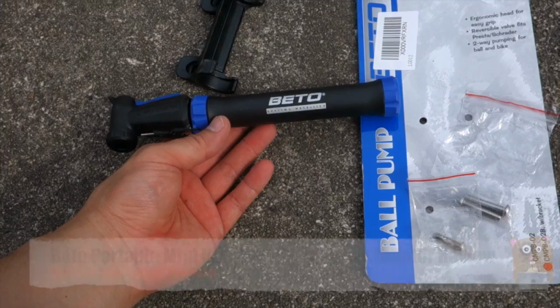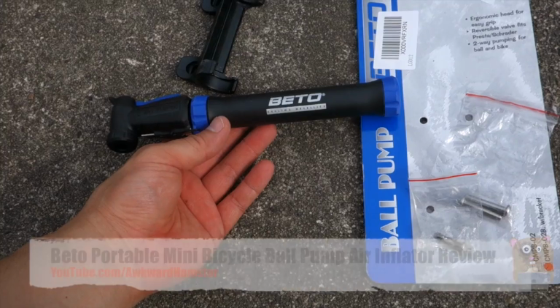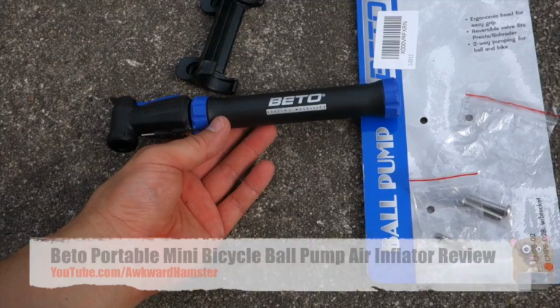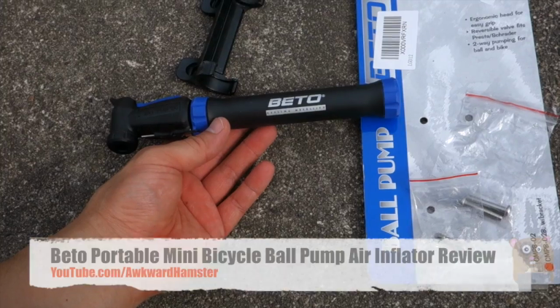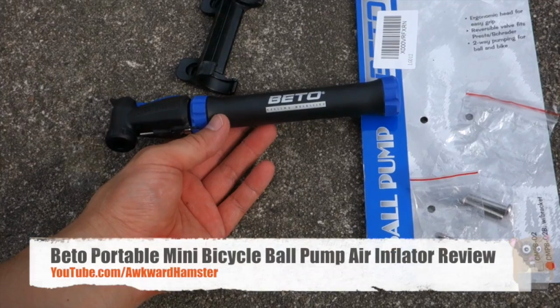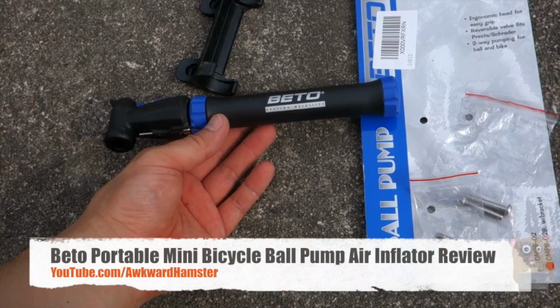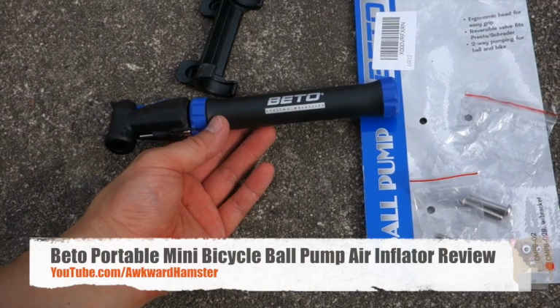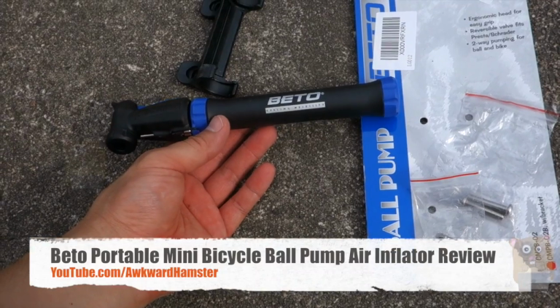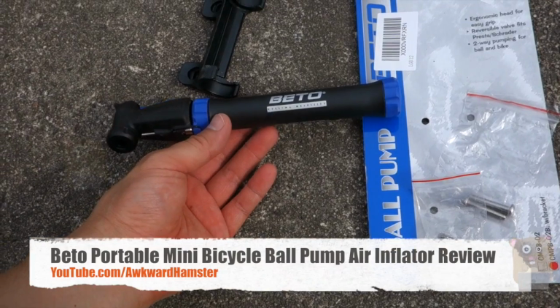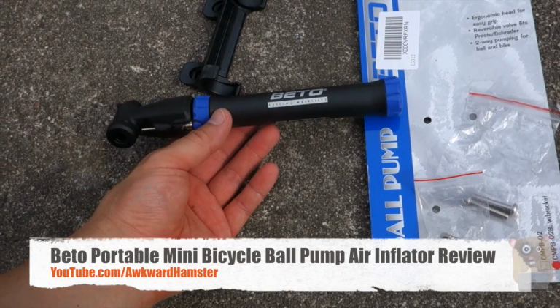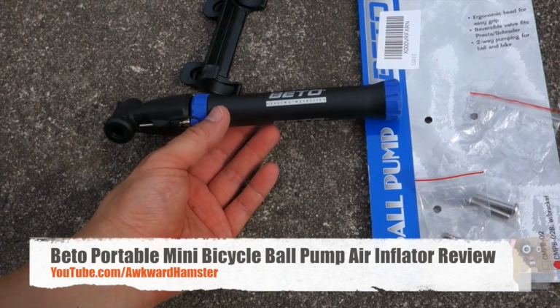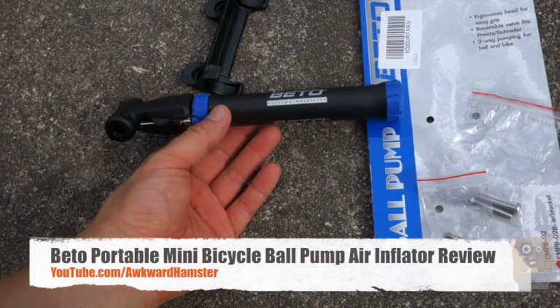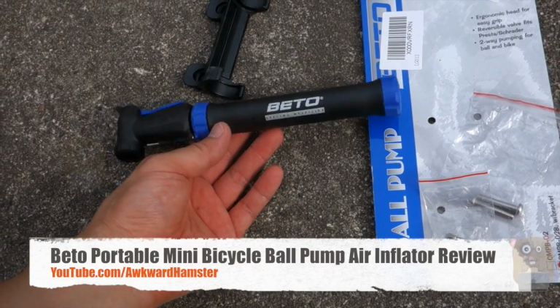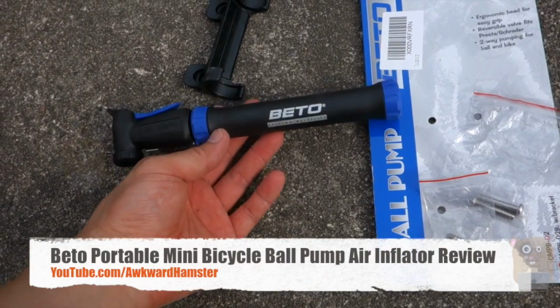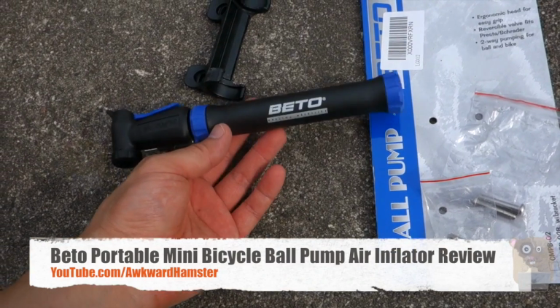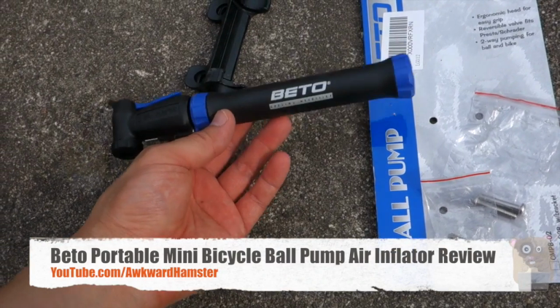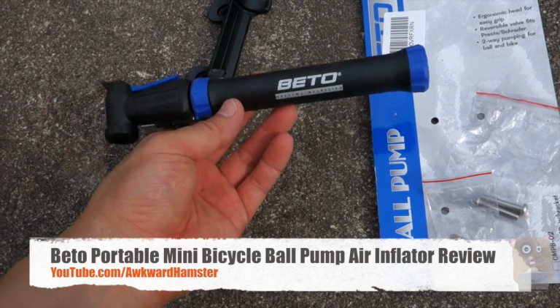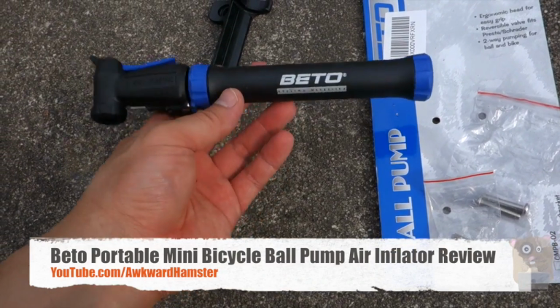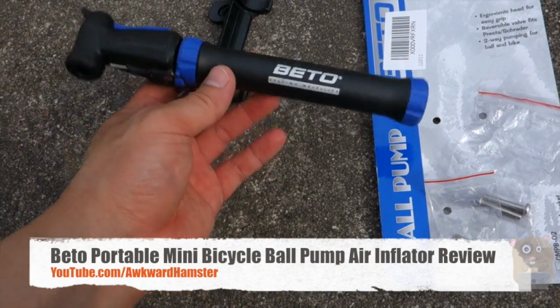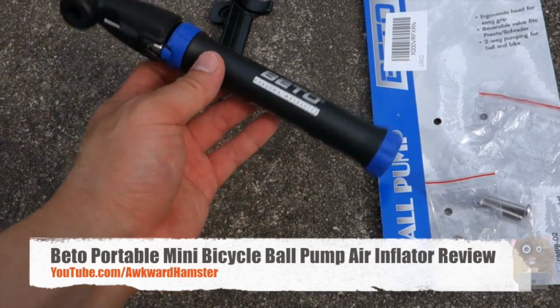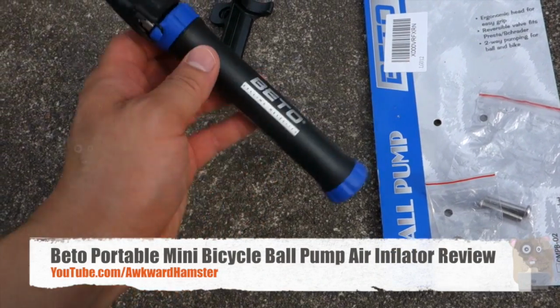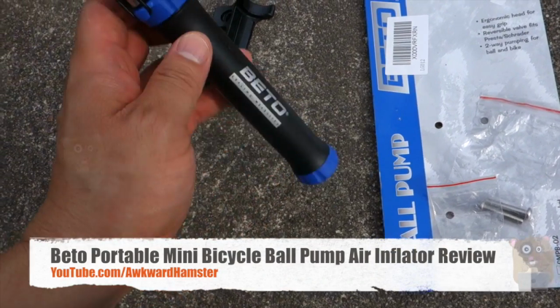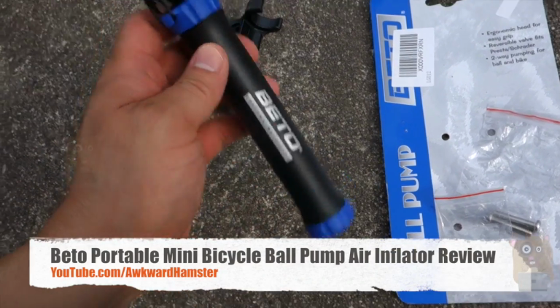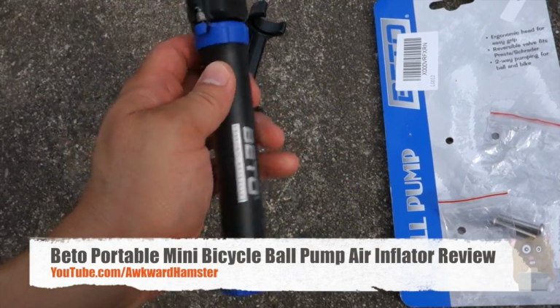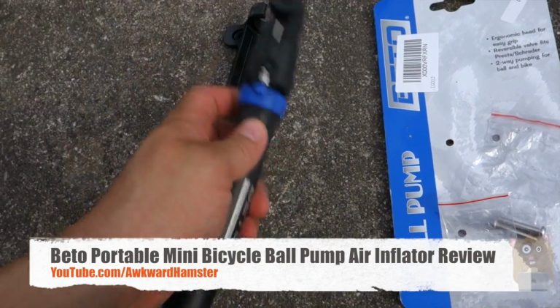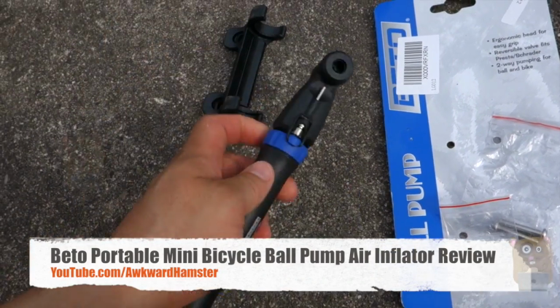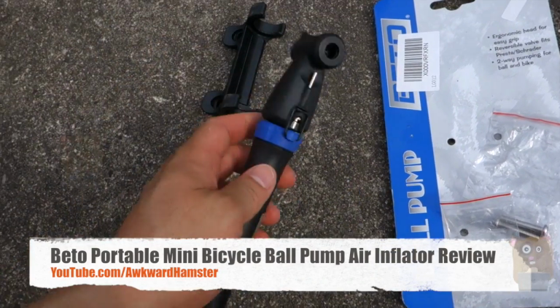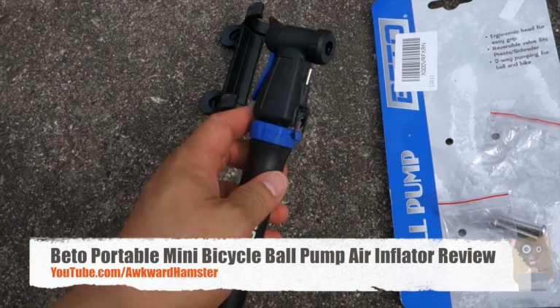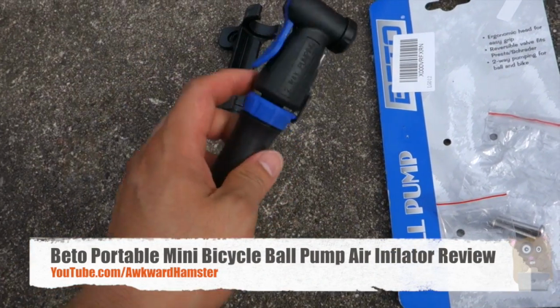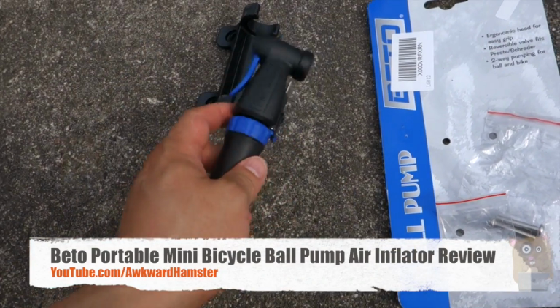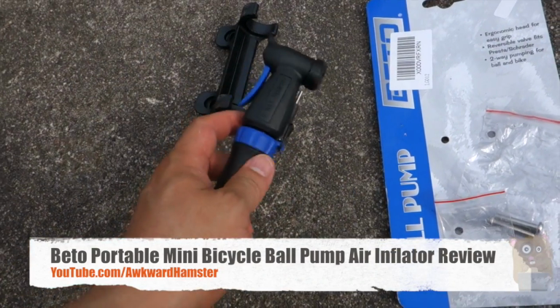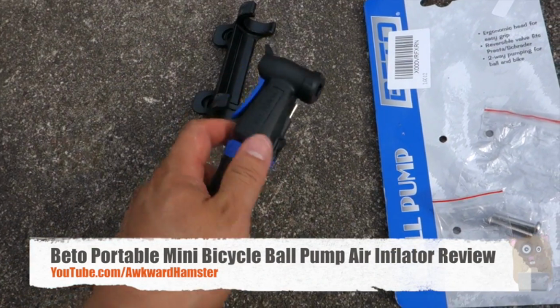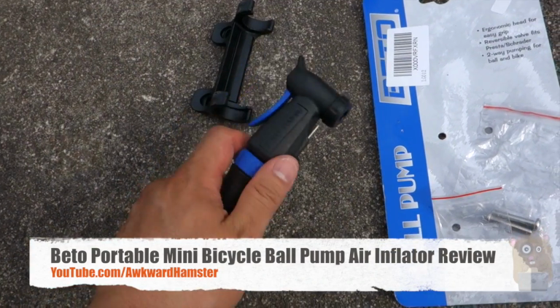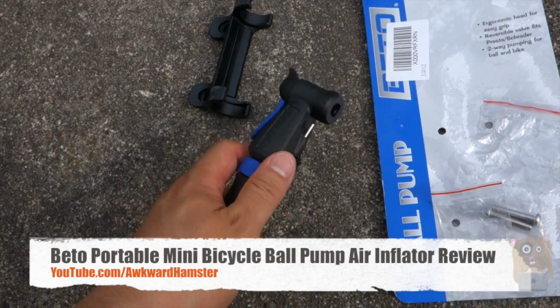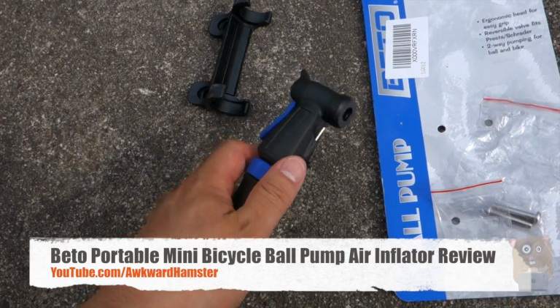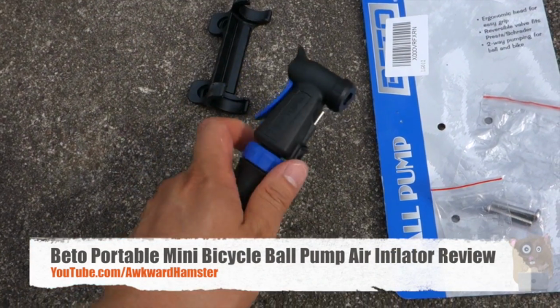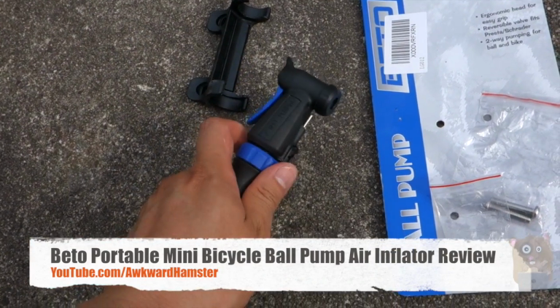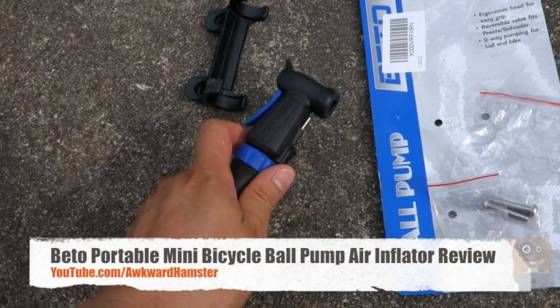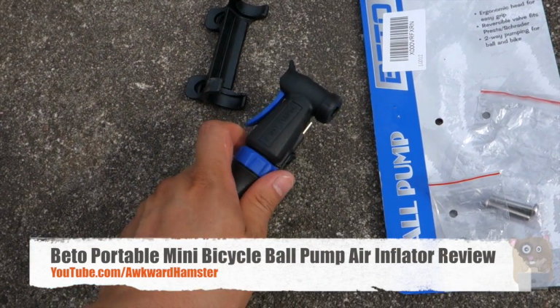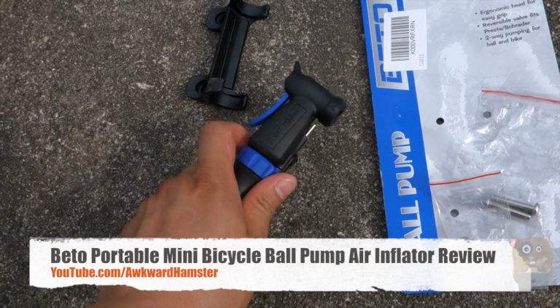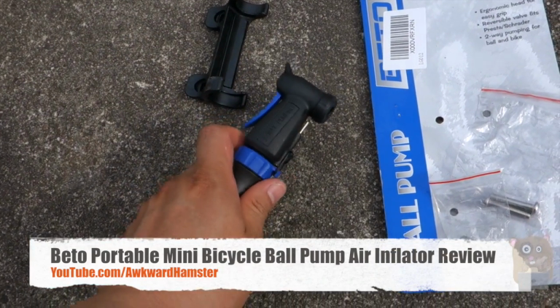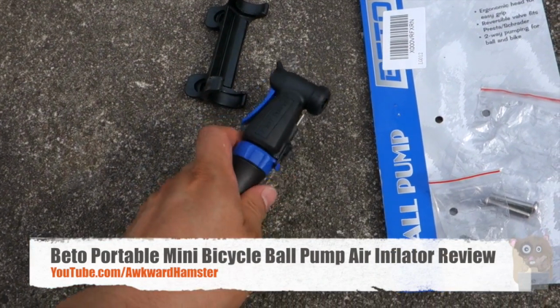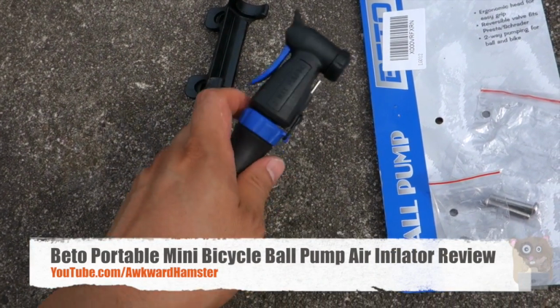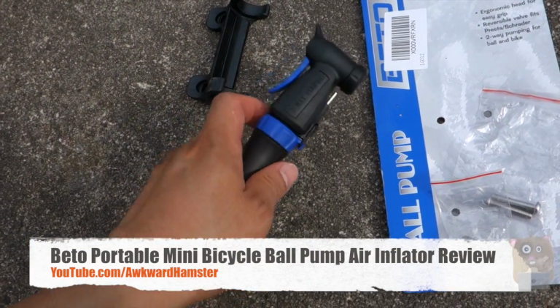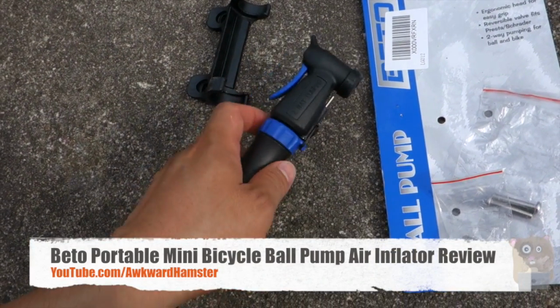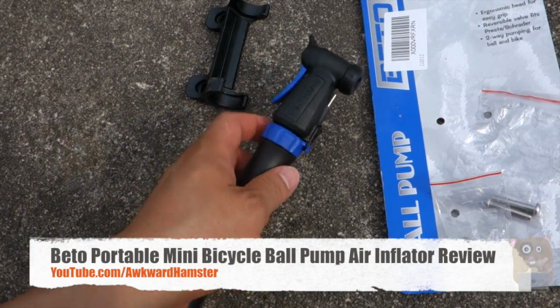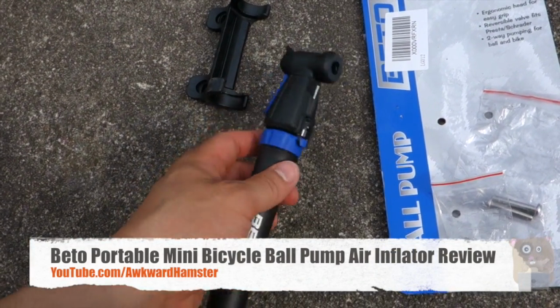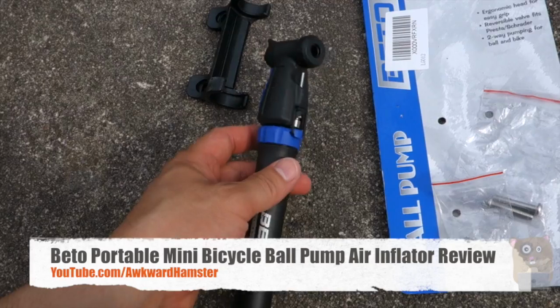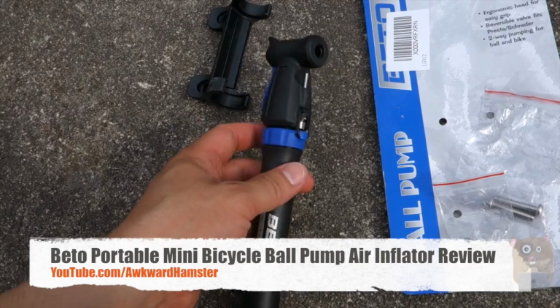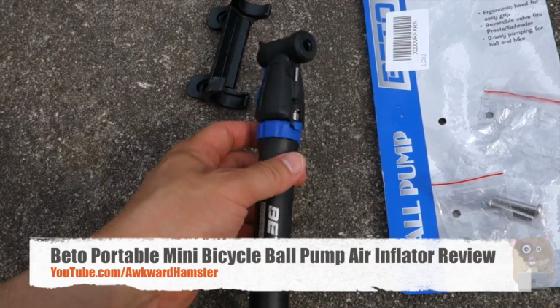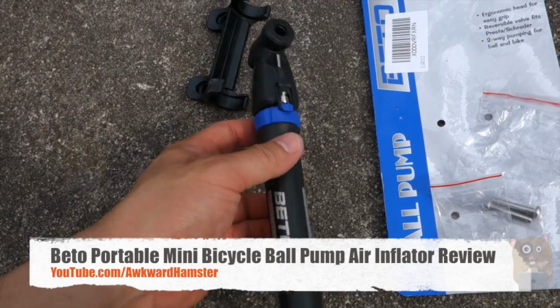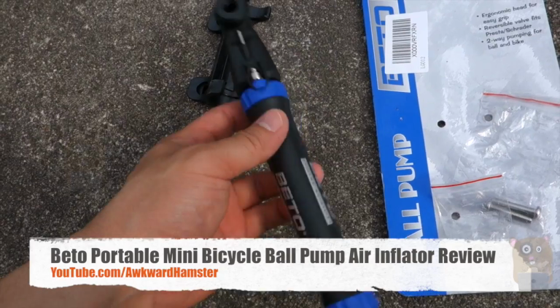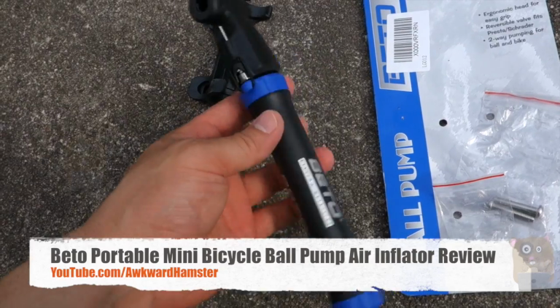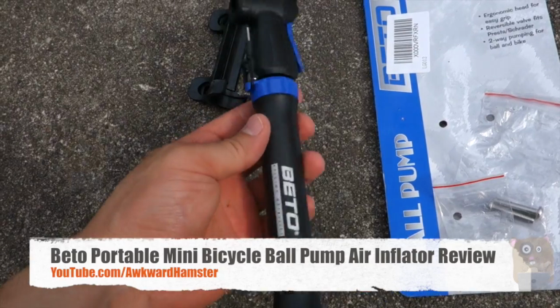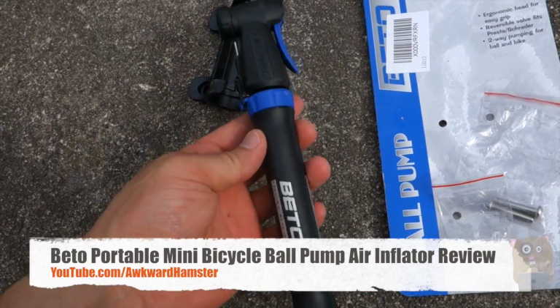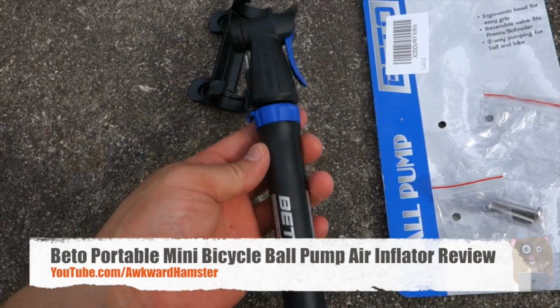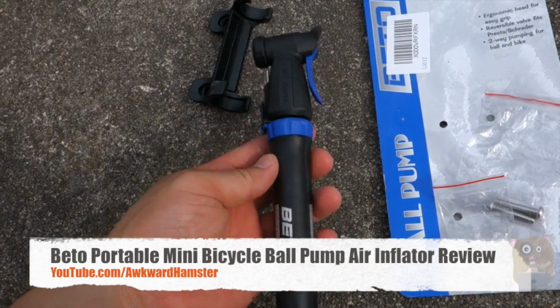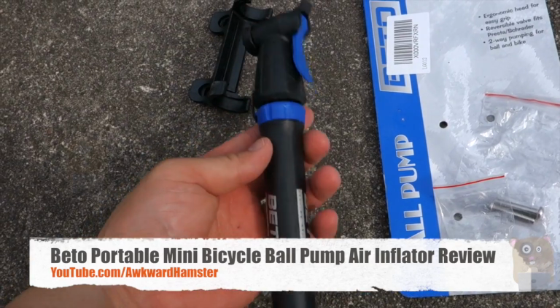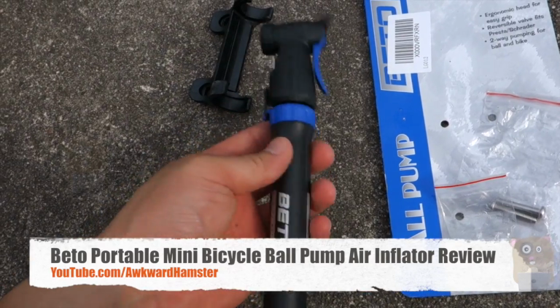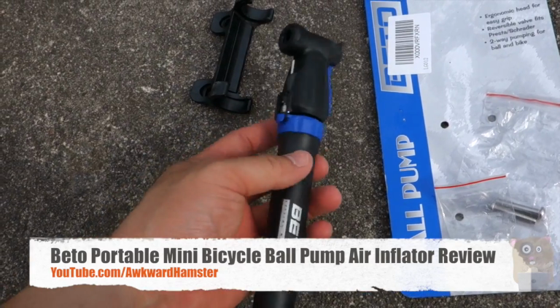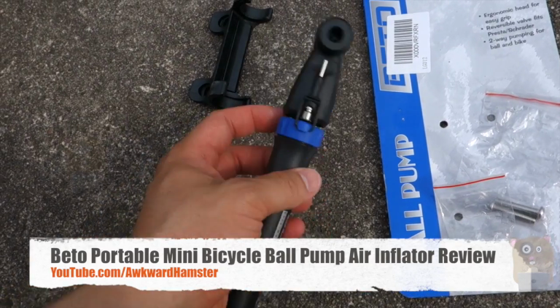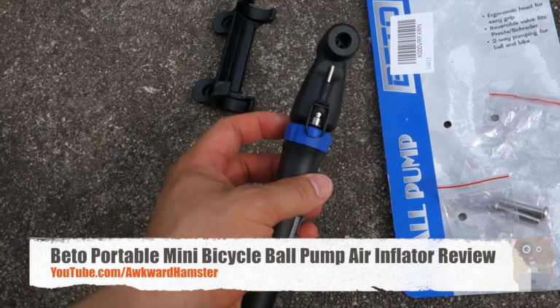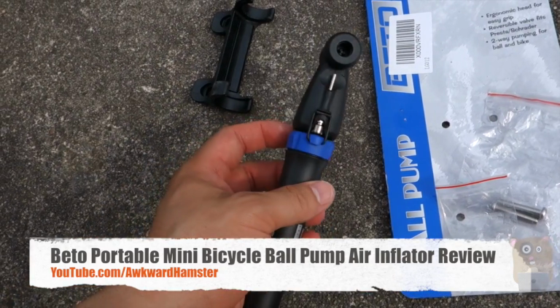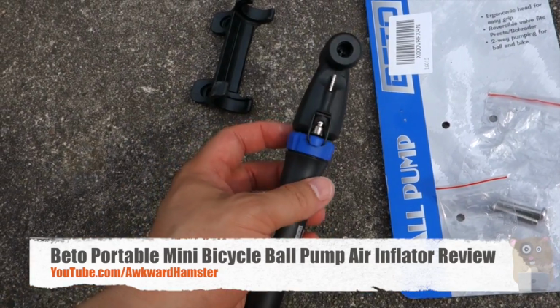Hi, welcome to Alka Hamster. Today I'll be reviewing this mini bike pump. This one is under $7 on Amazon.com and it supports both the Presta and Schrader valves.